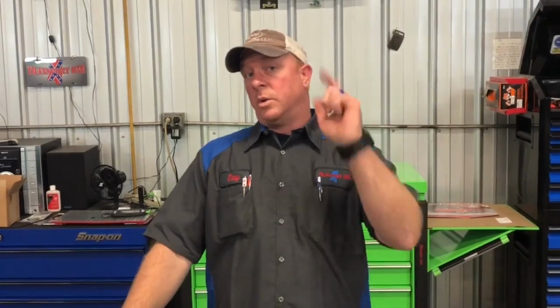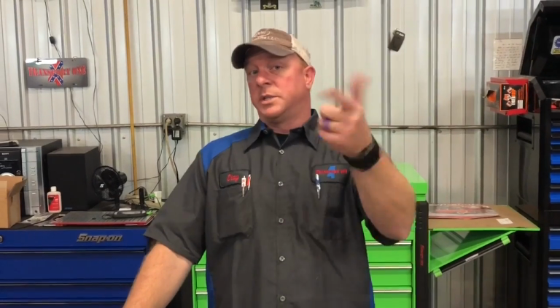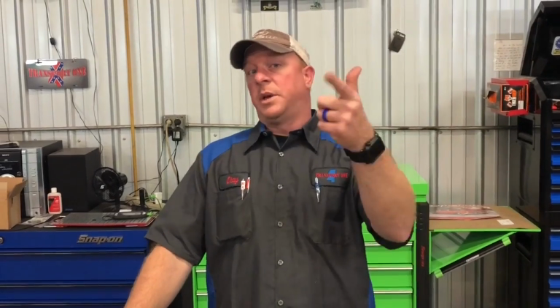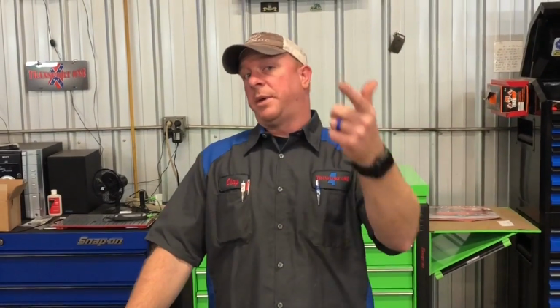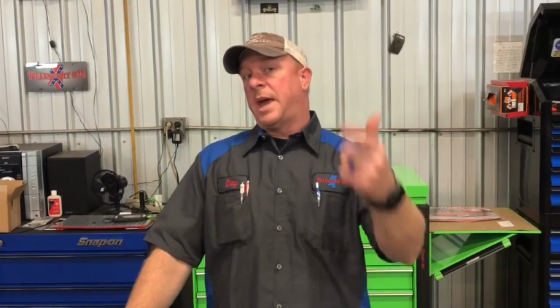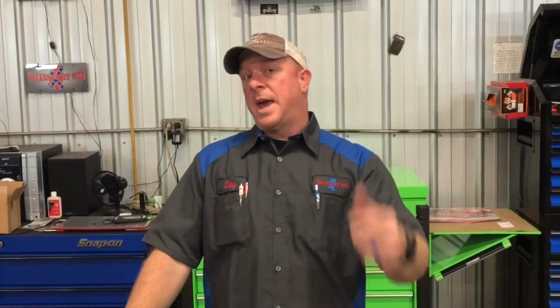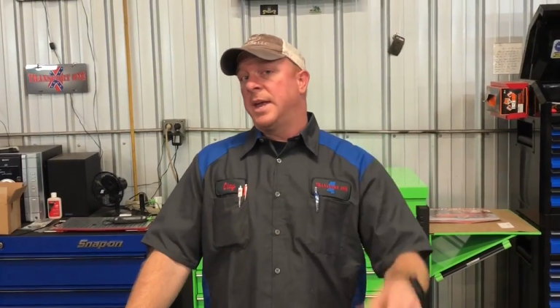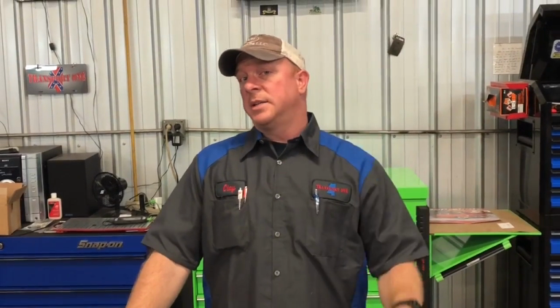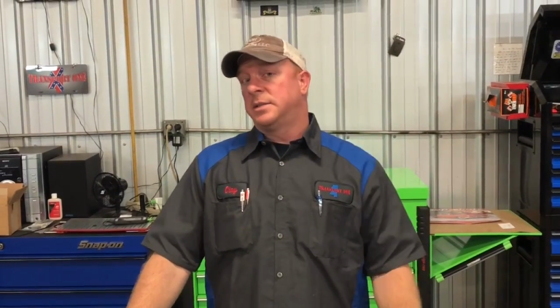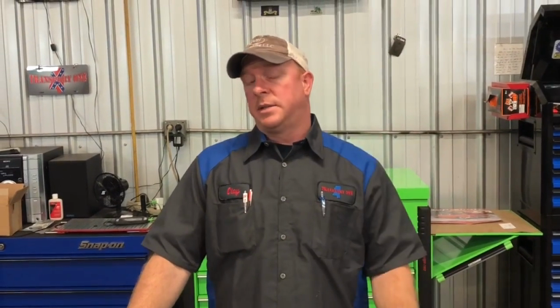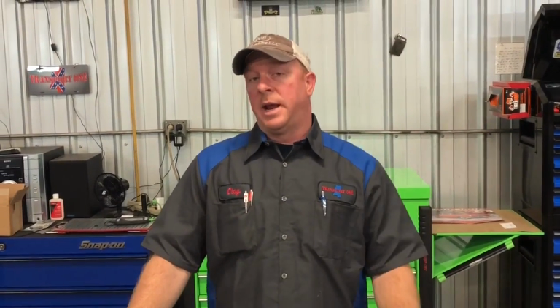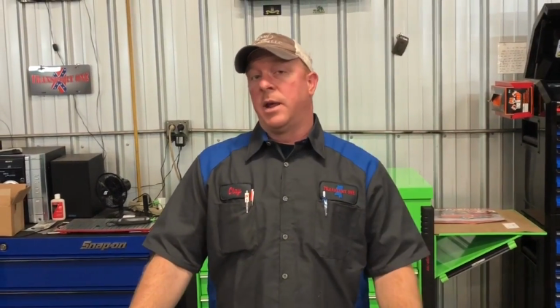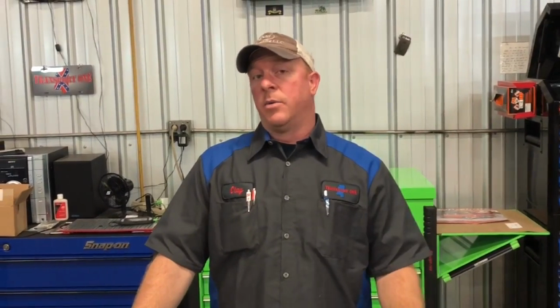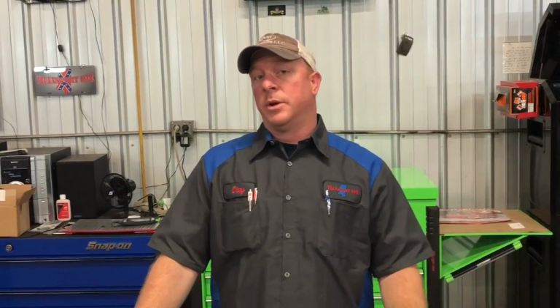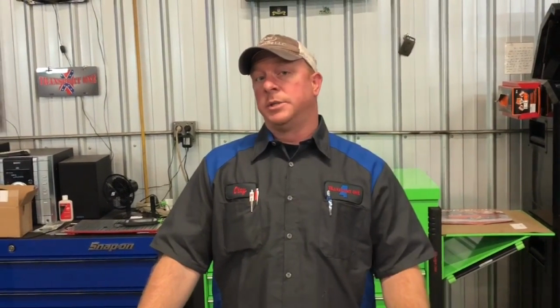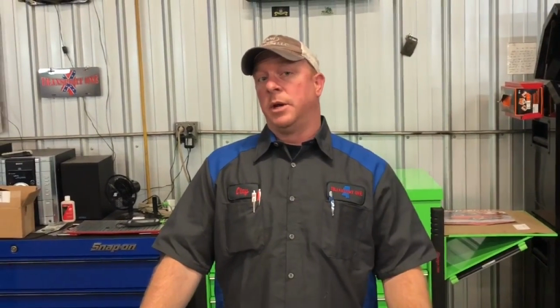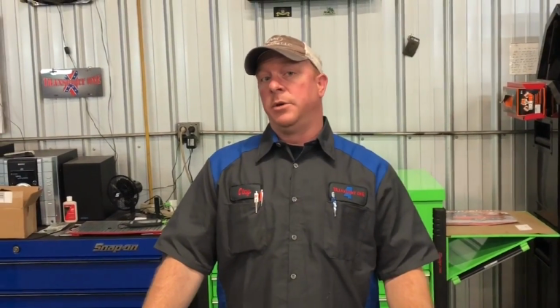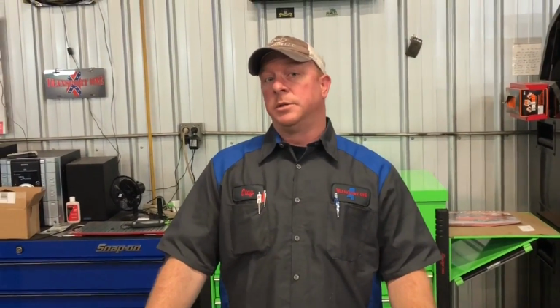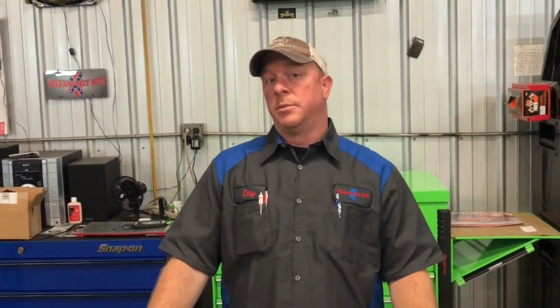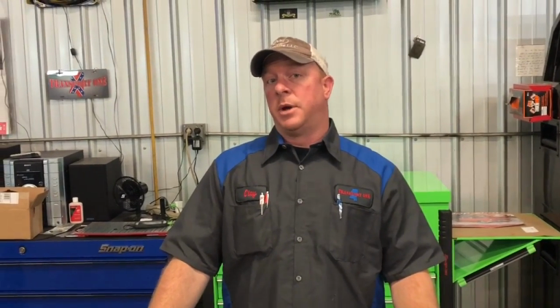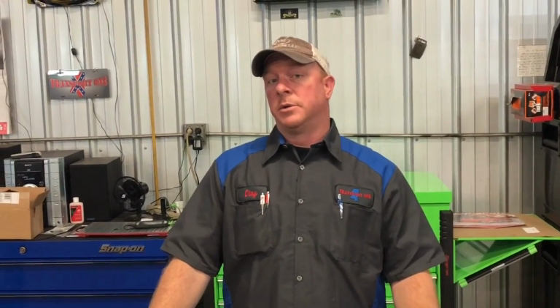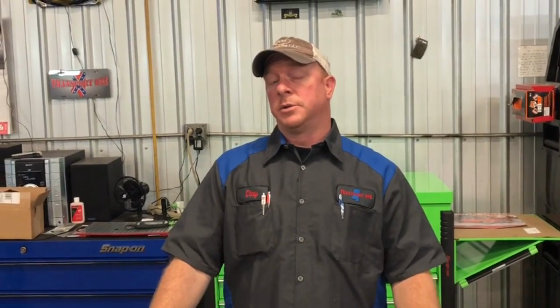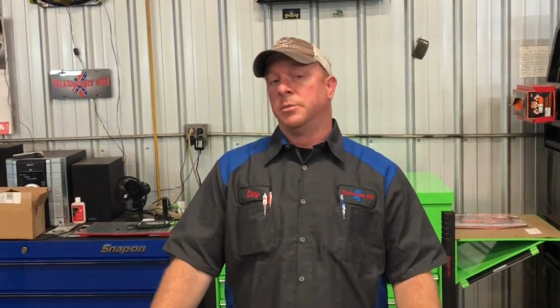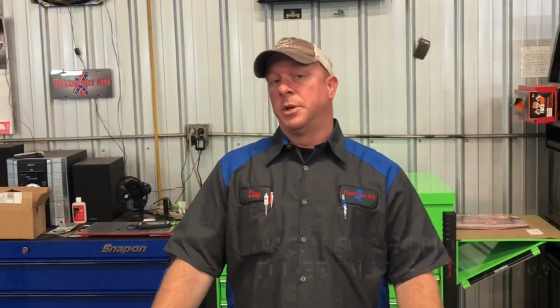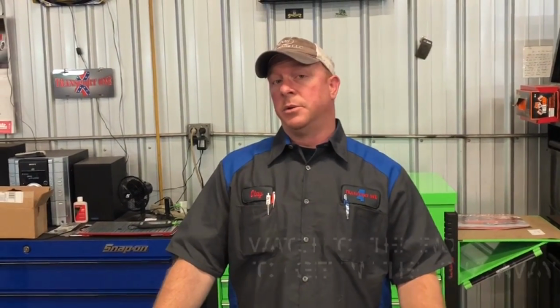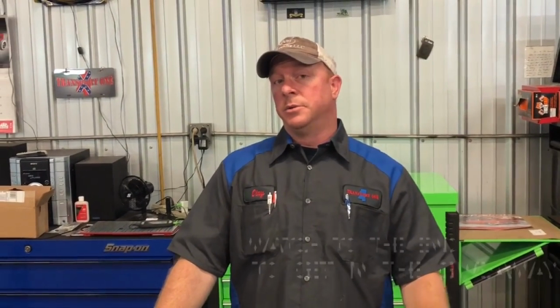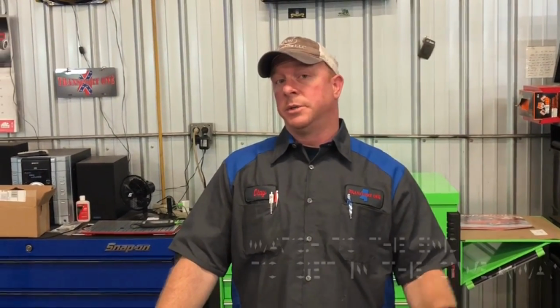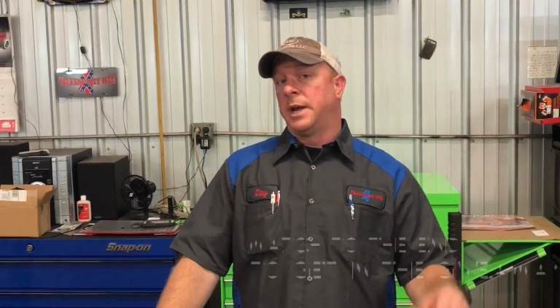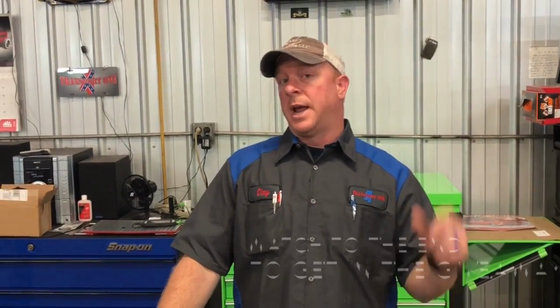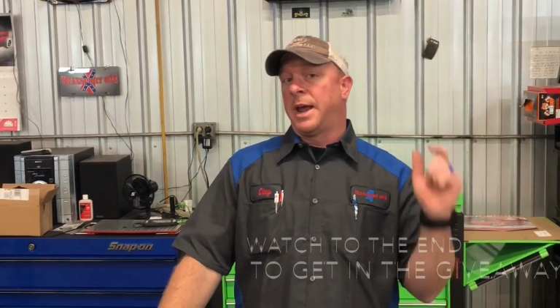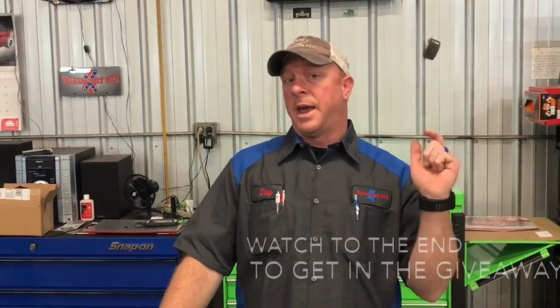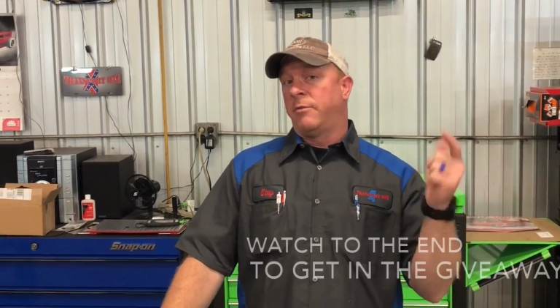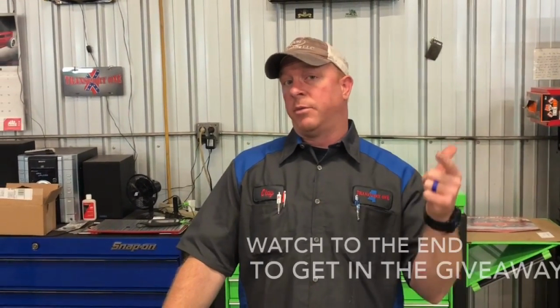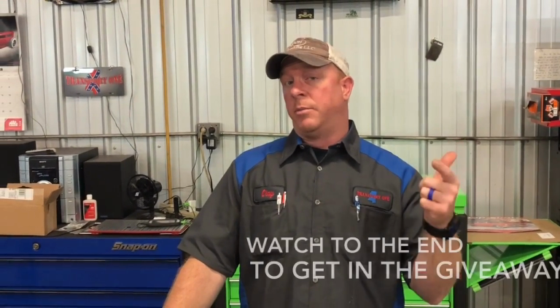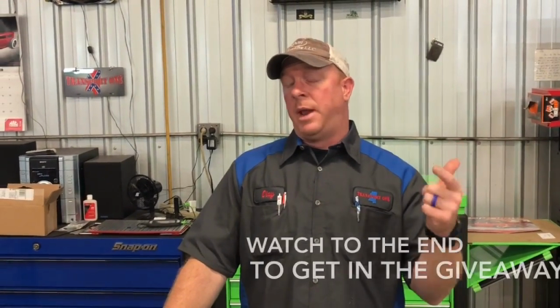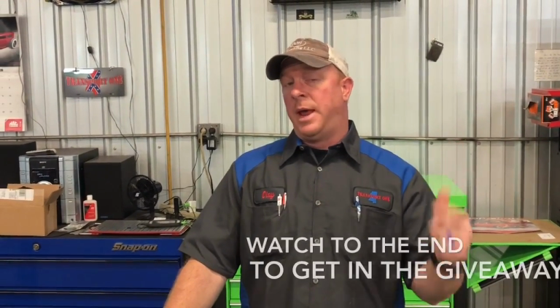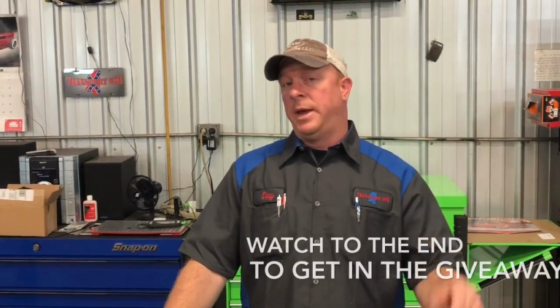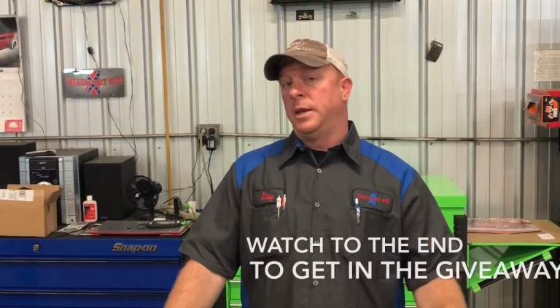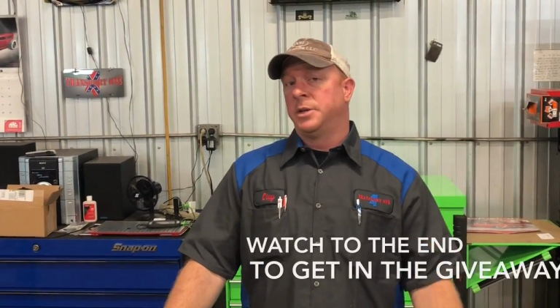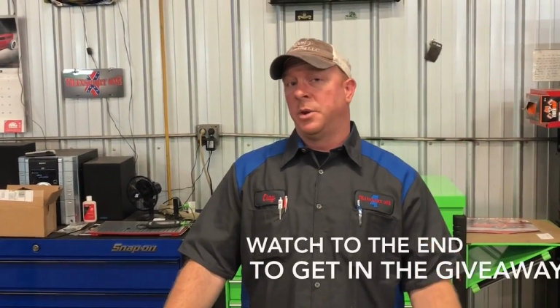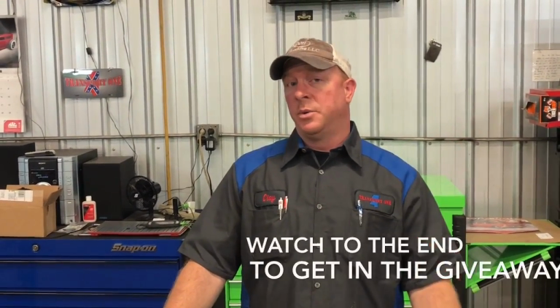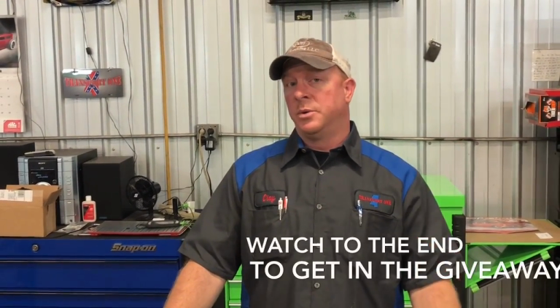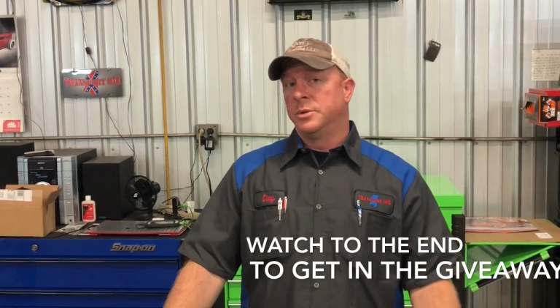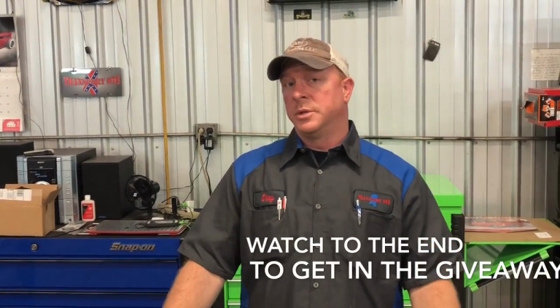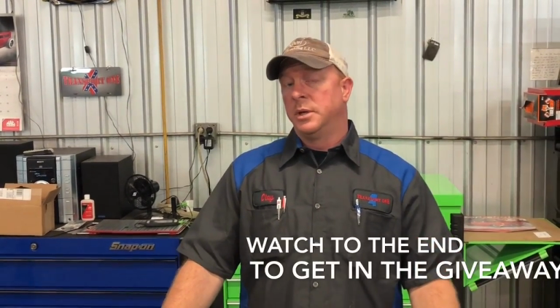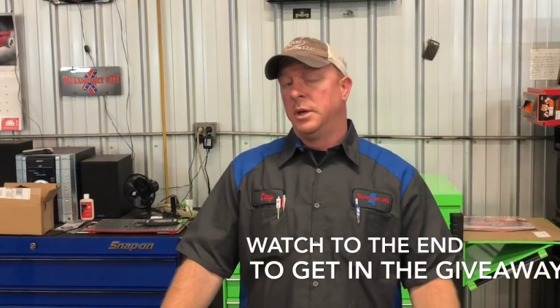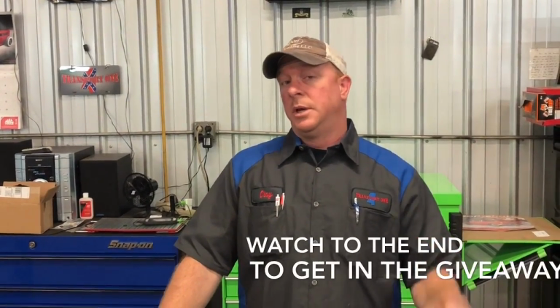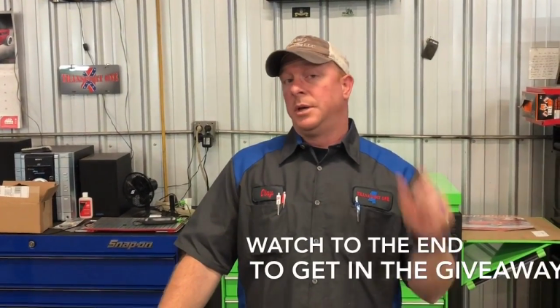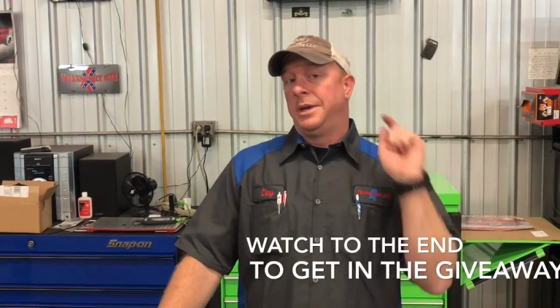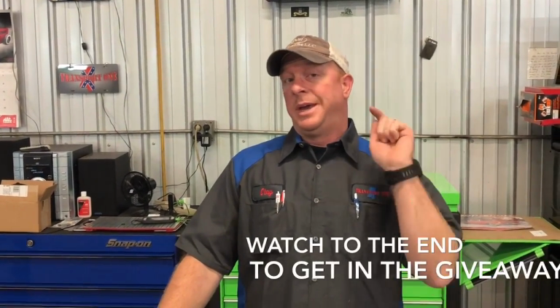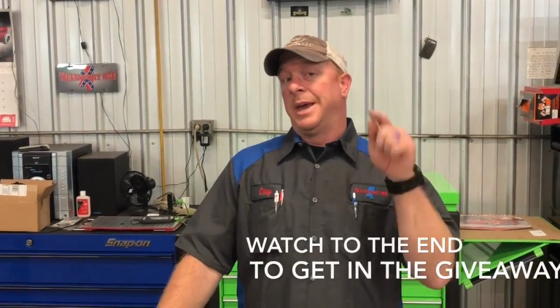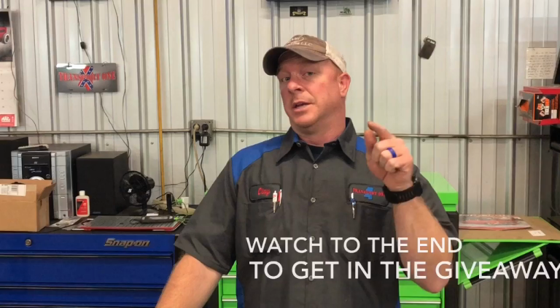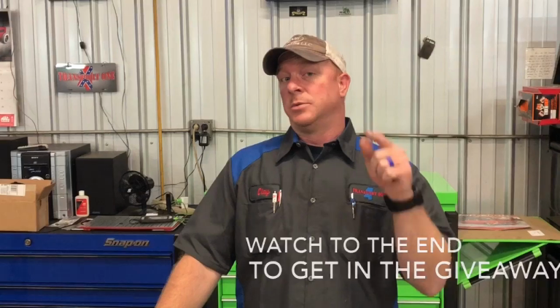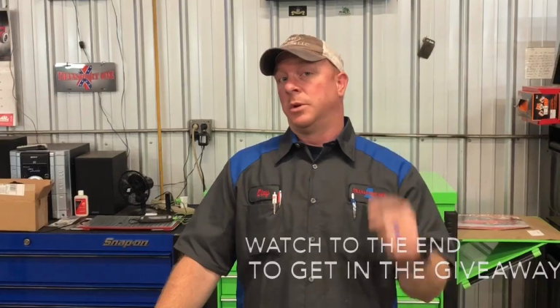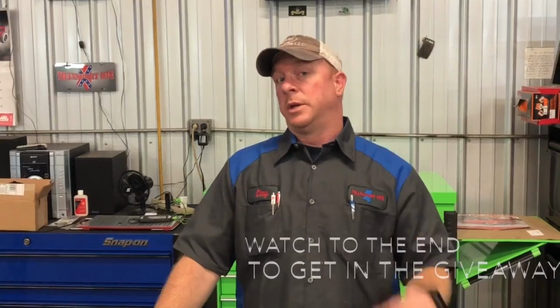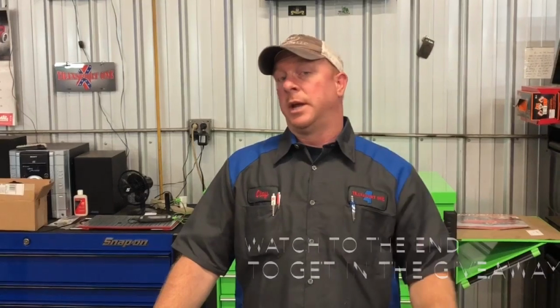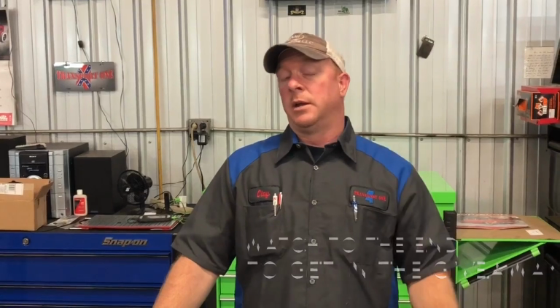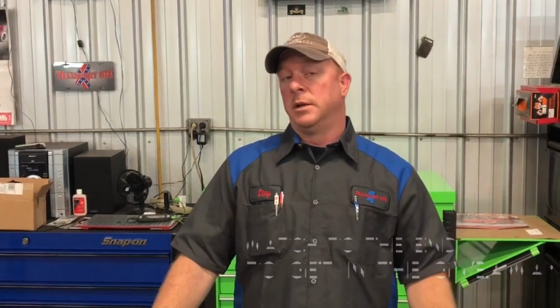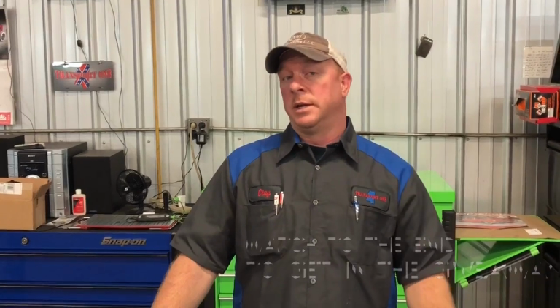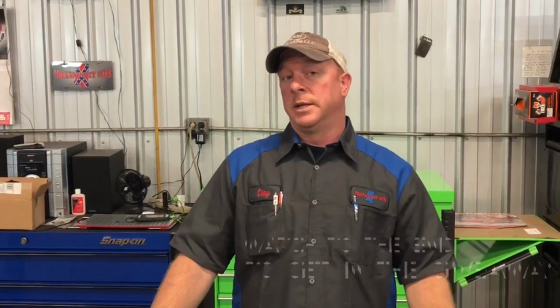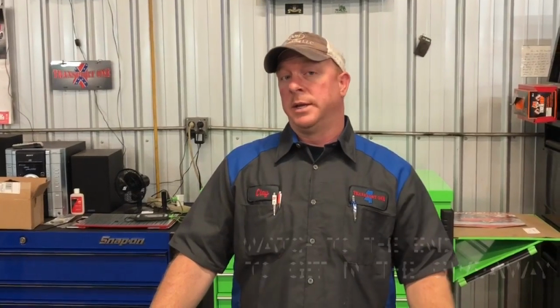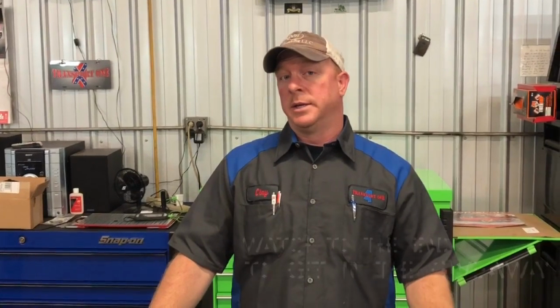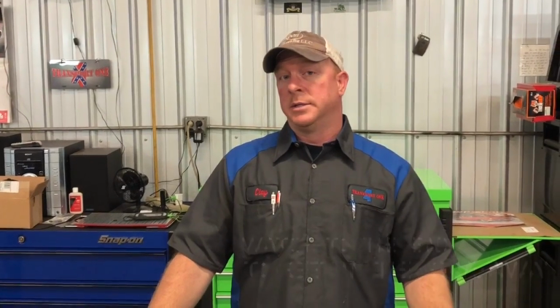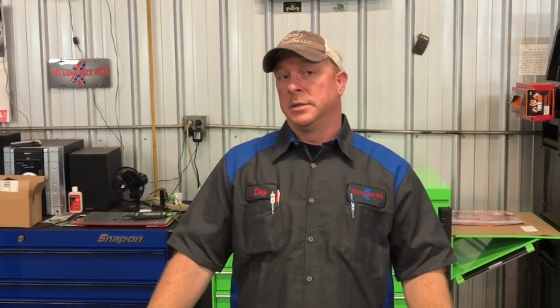What's up guys? Today I want to show you some awesome tools that I got from Lane Tools. You guys want to take a look at this.